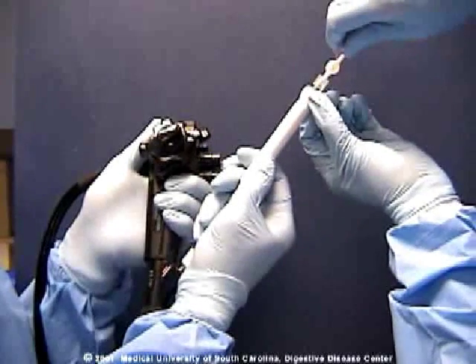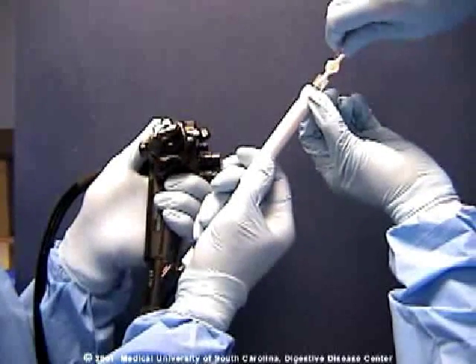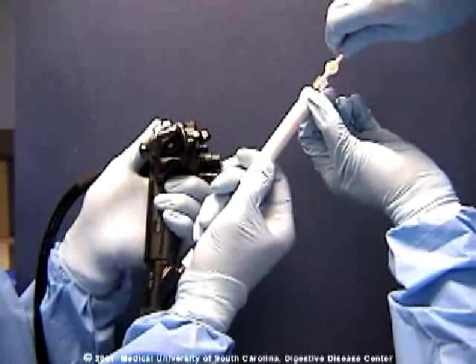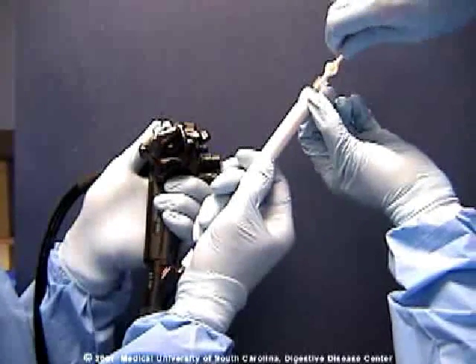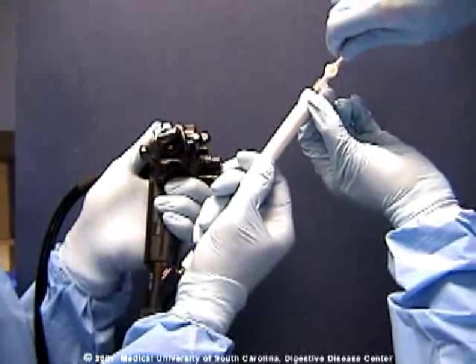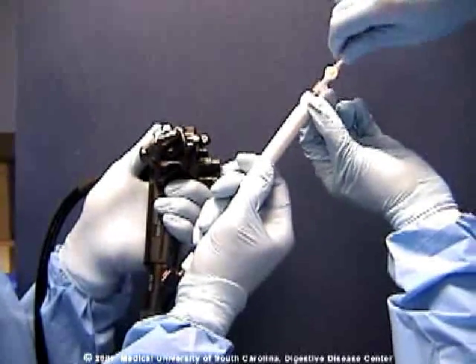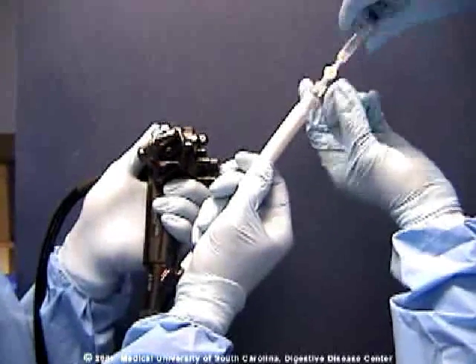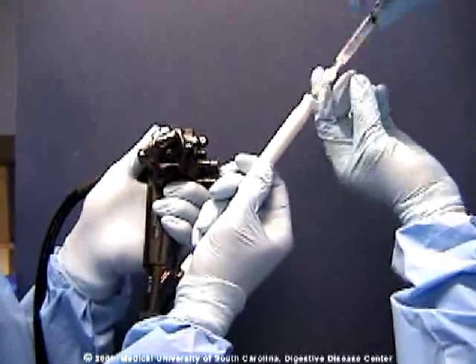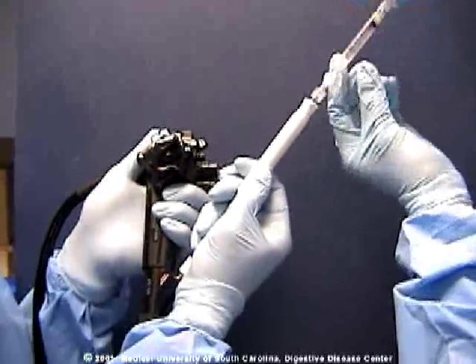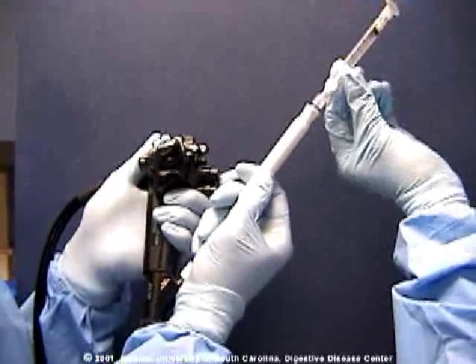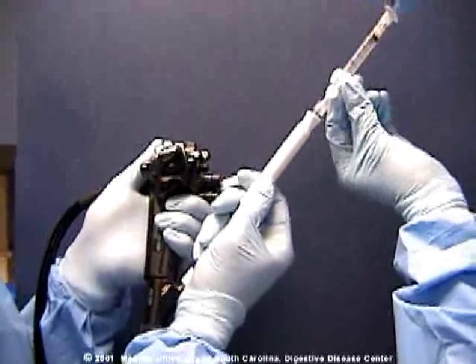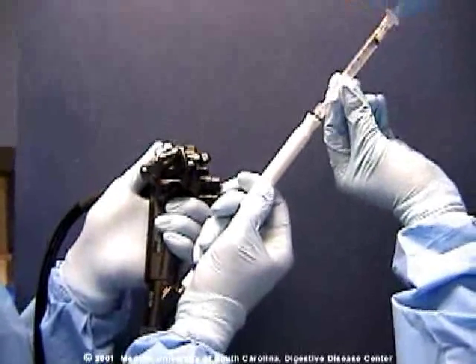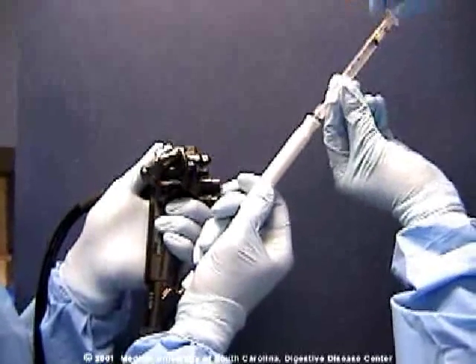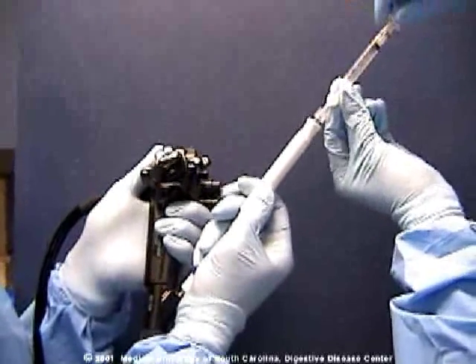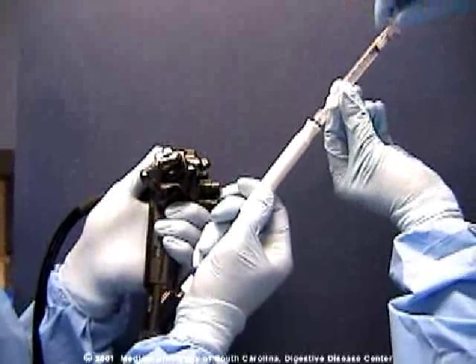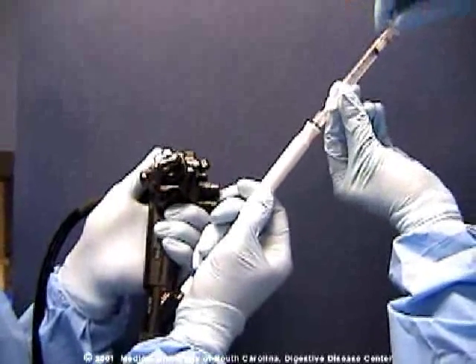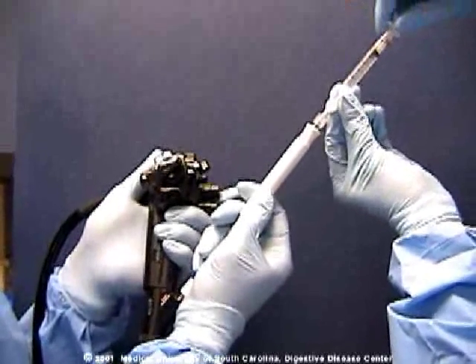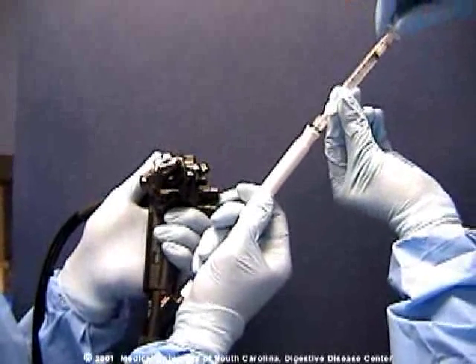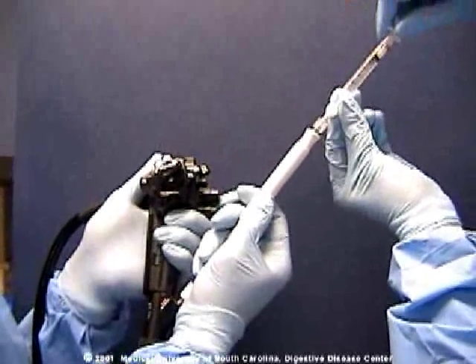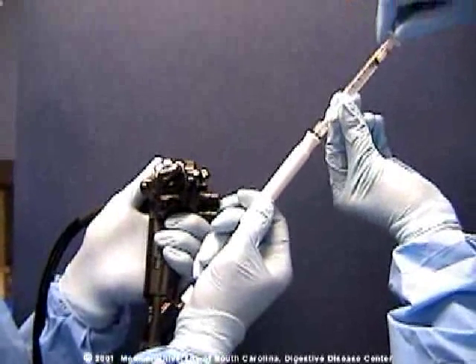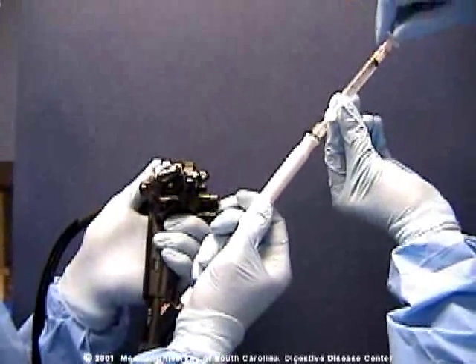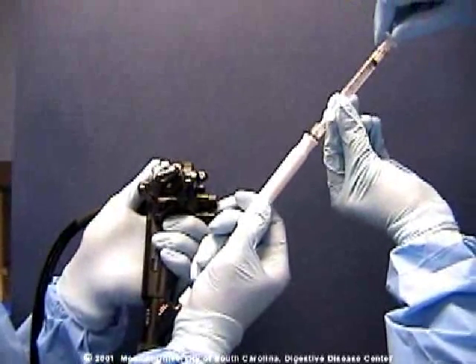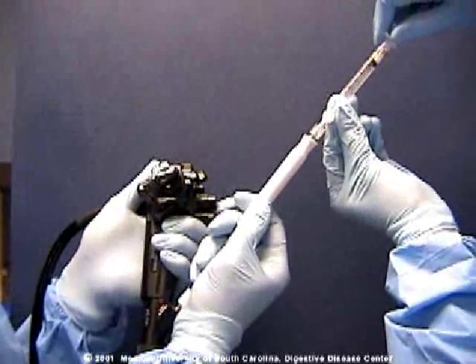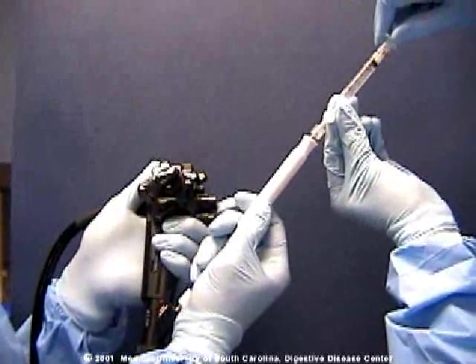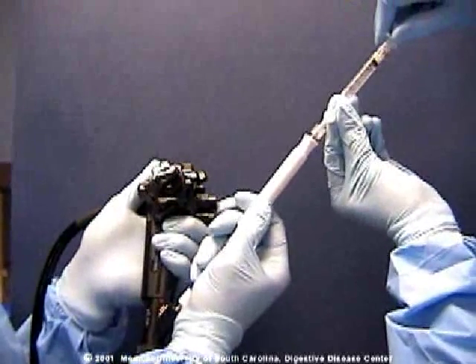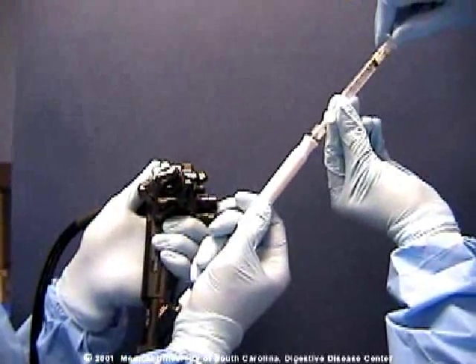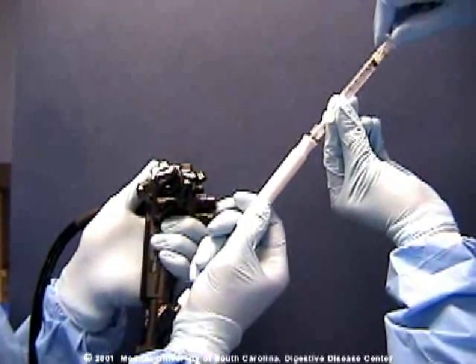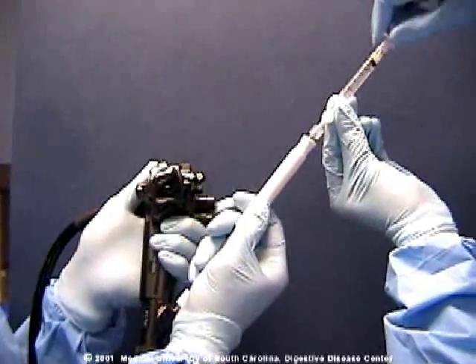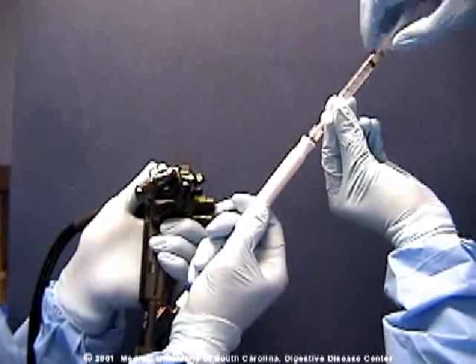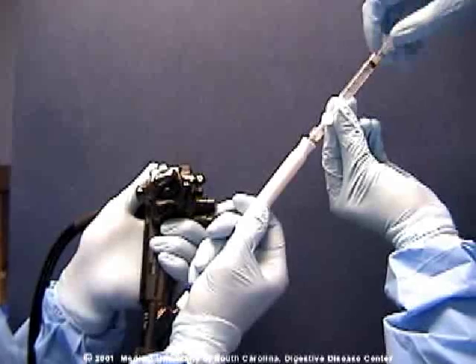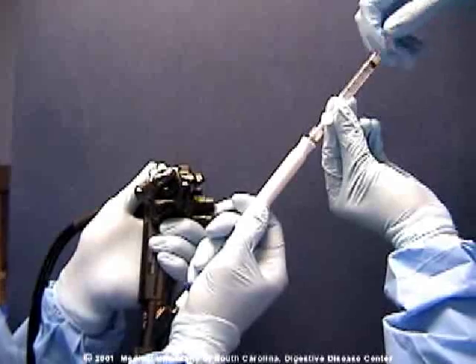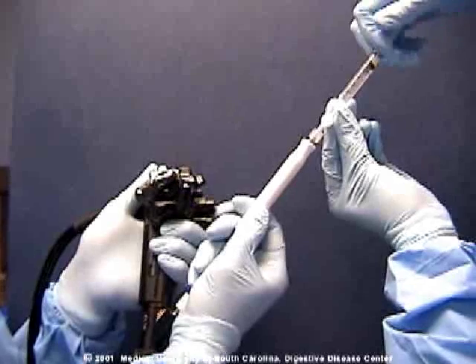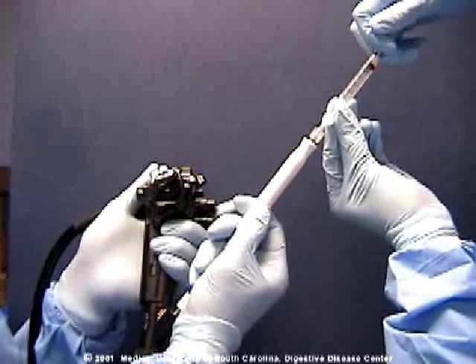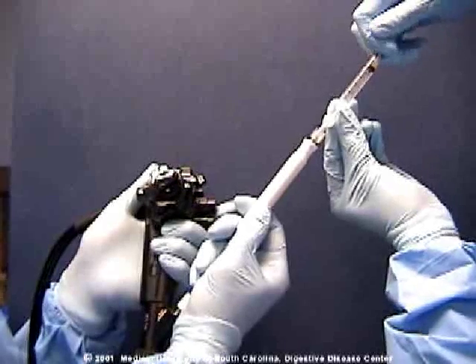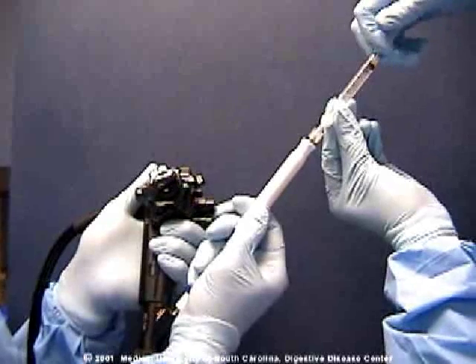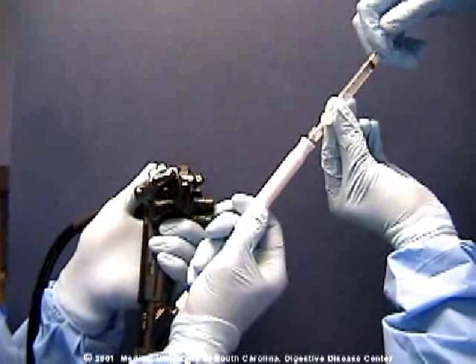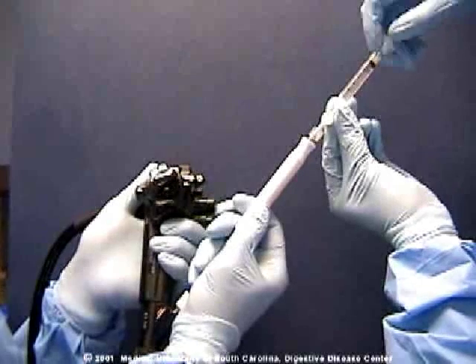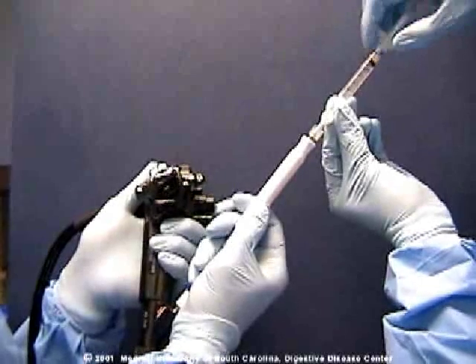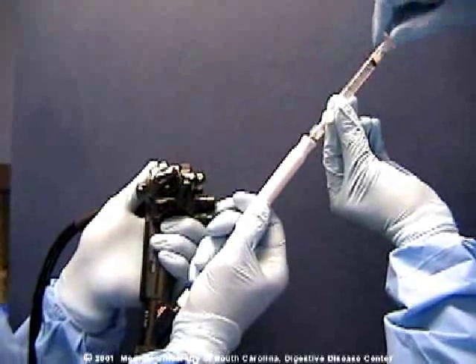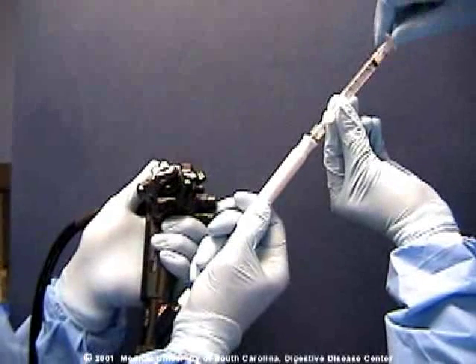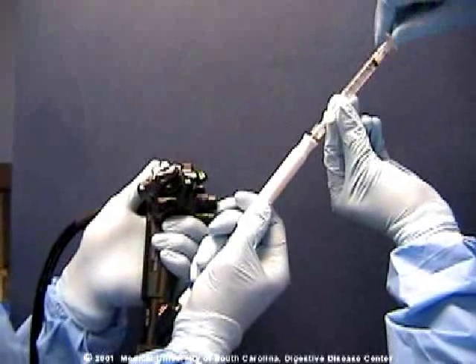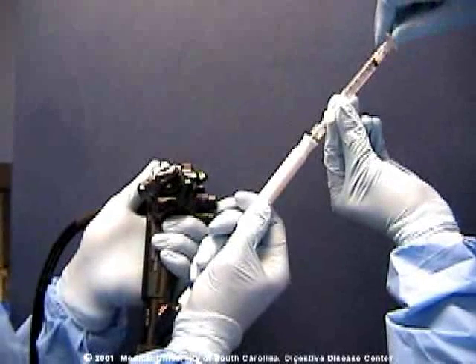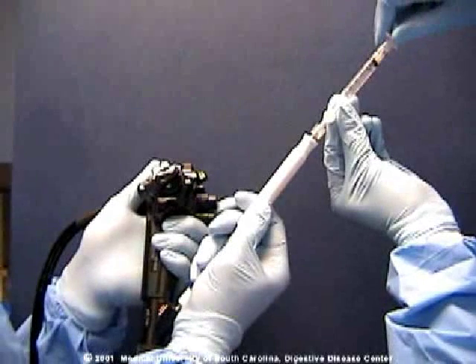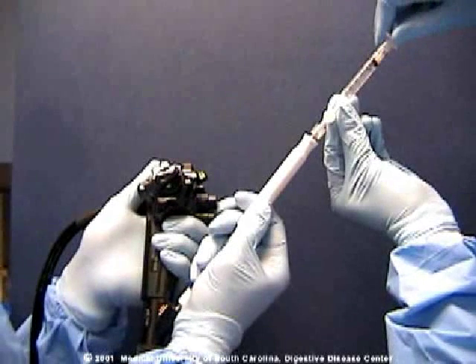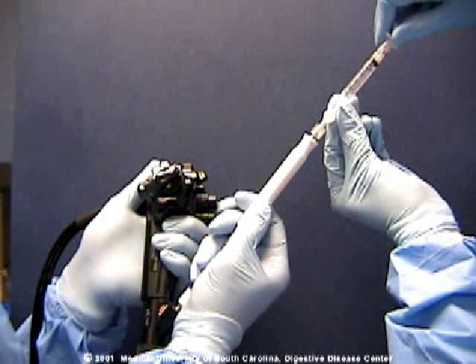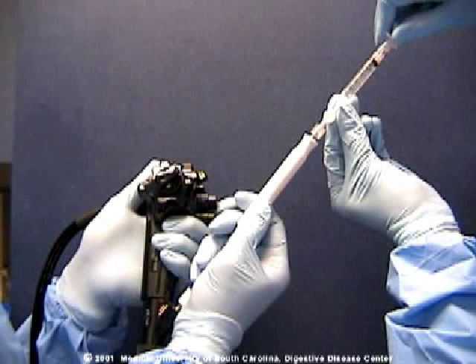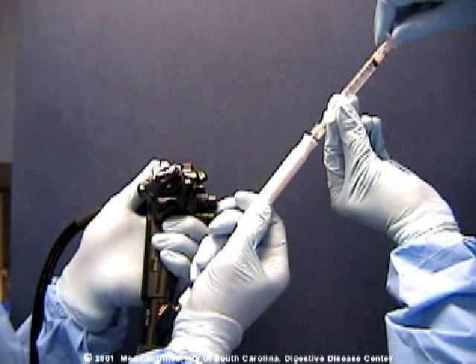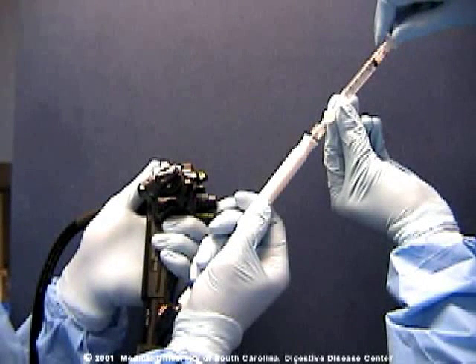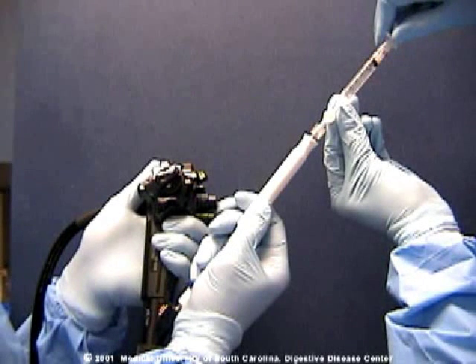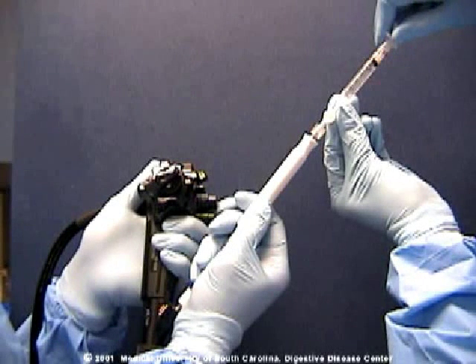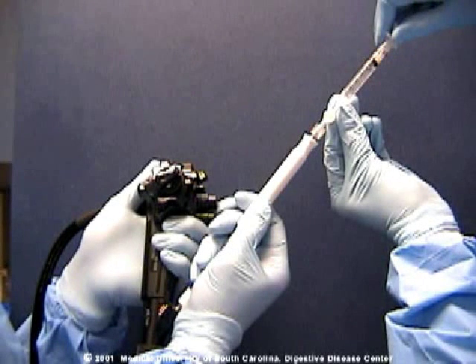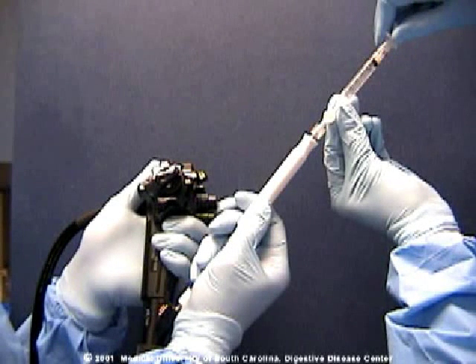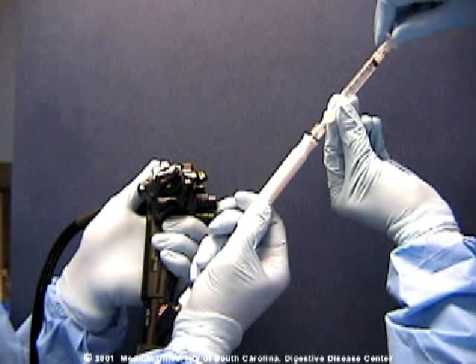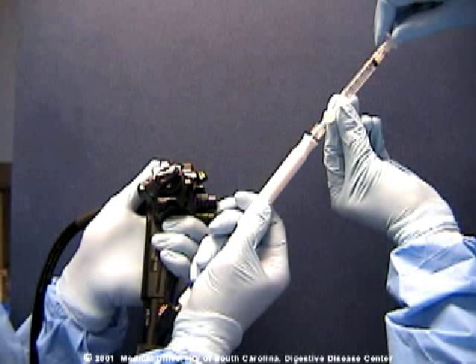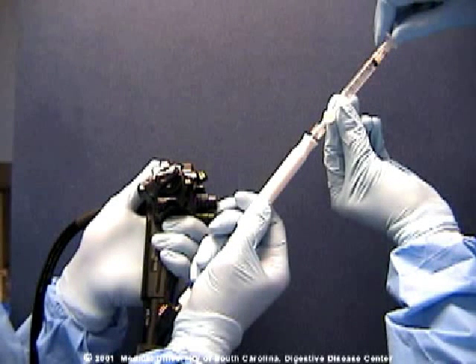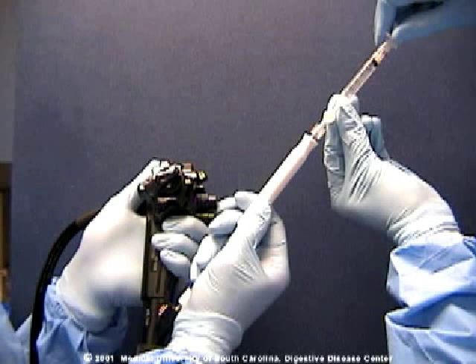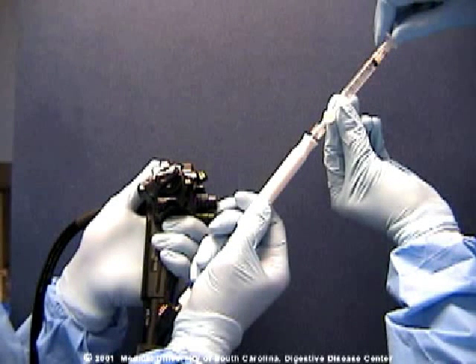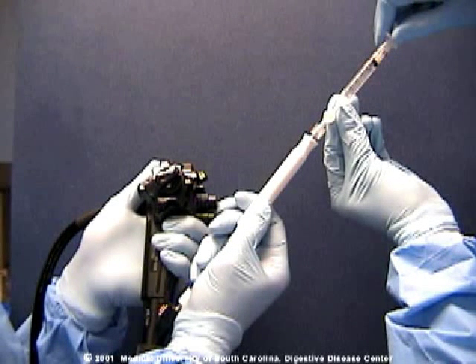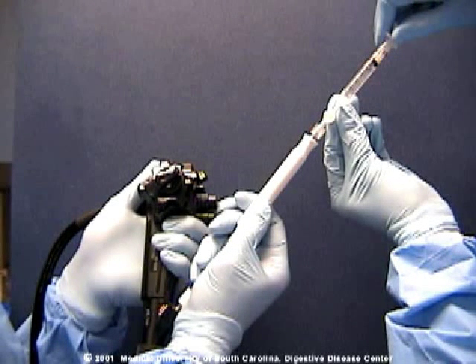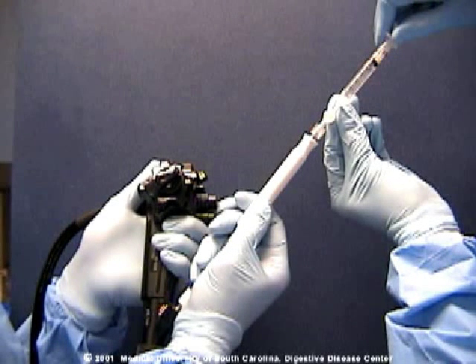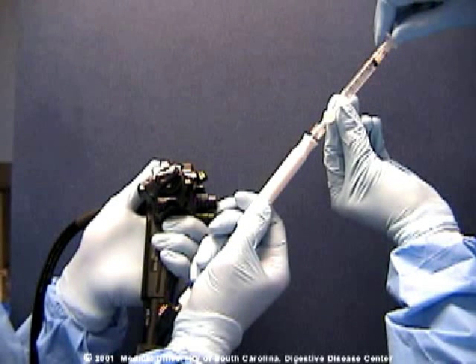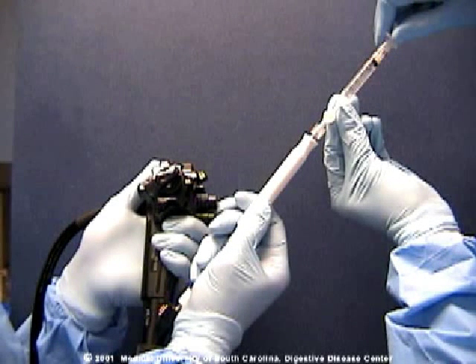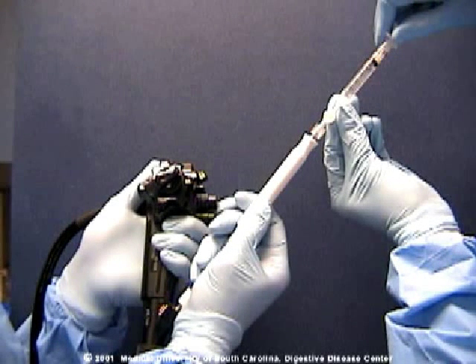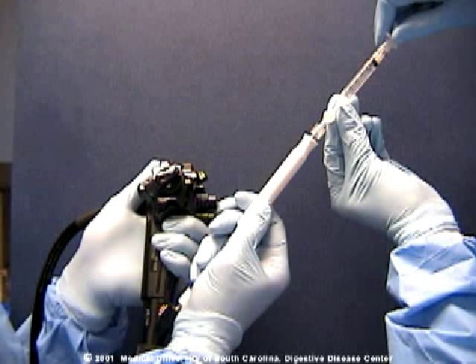Prior to injection, a test syringe is attached and suction is held for 10 seconds to make sure there is no blood flashback.